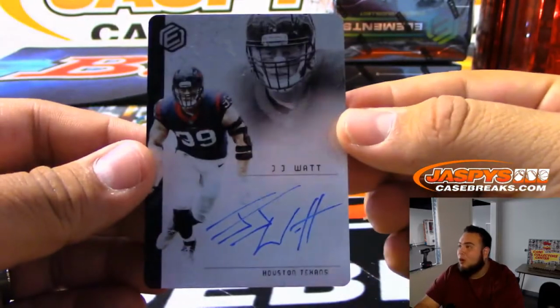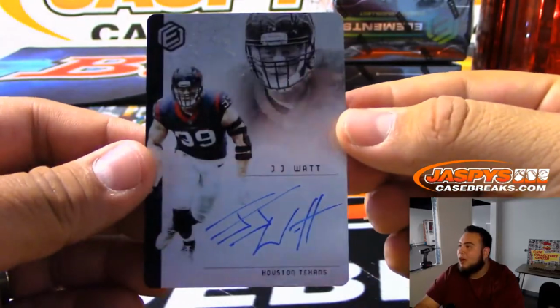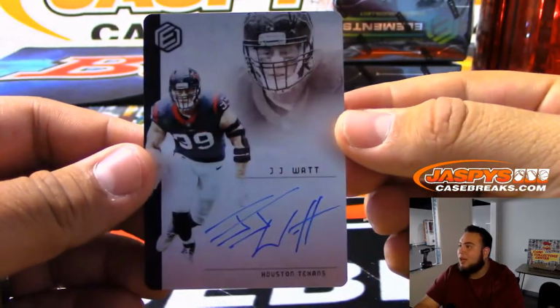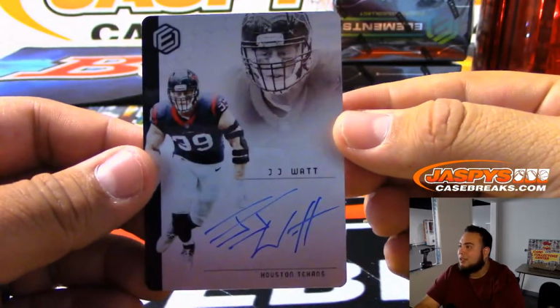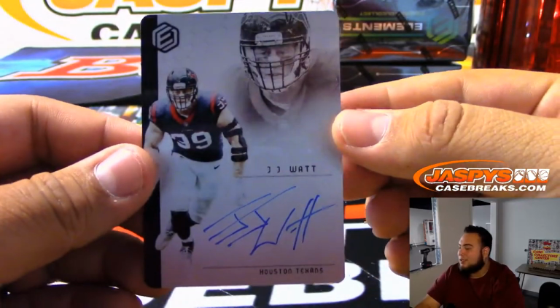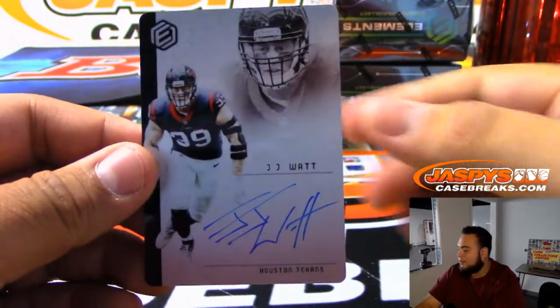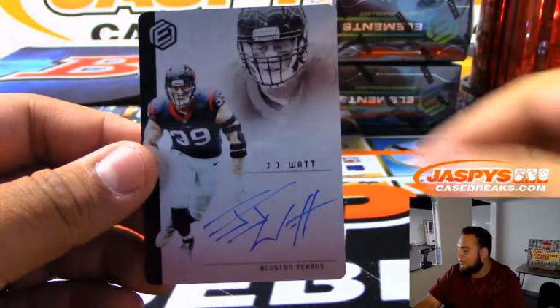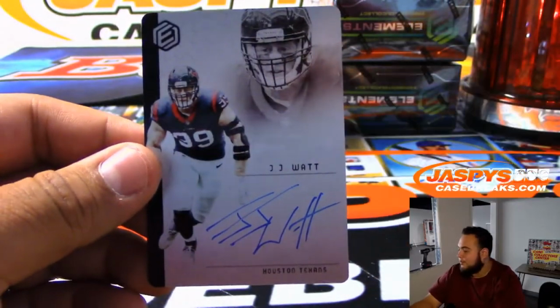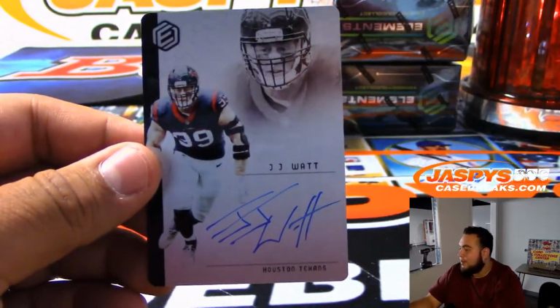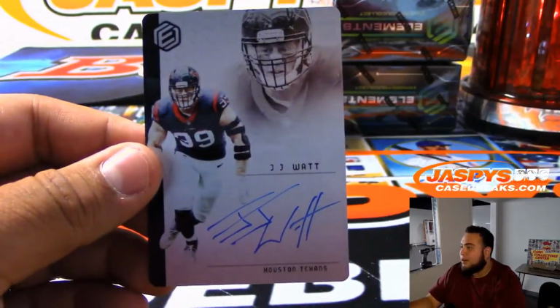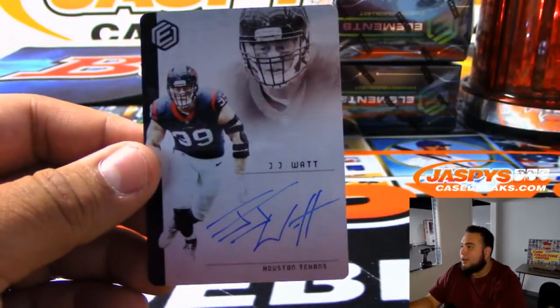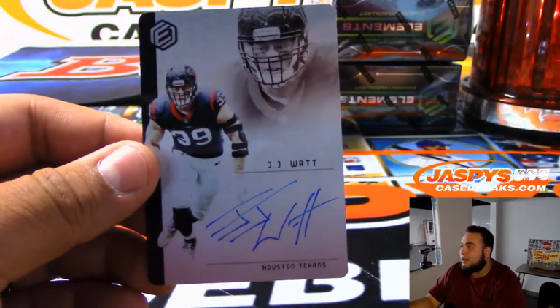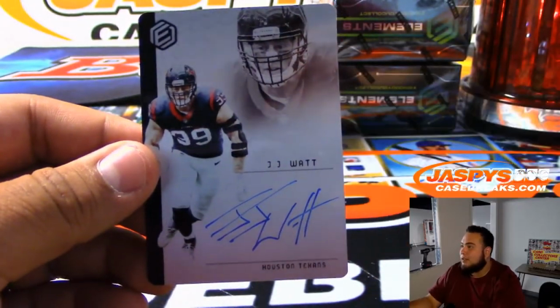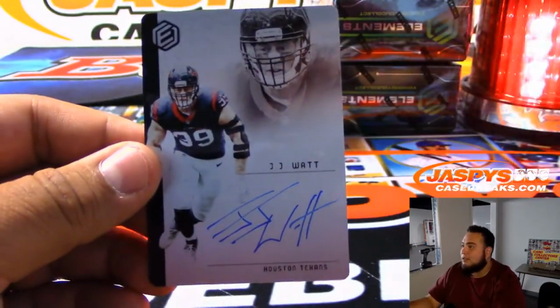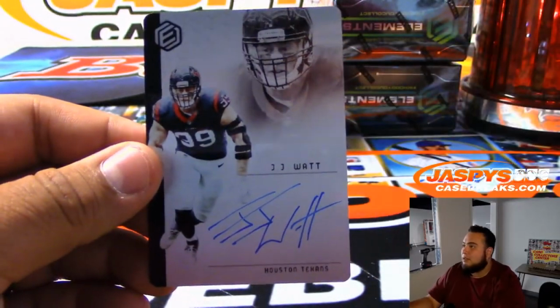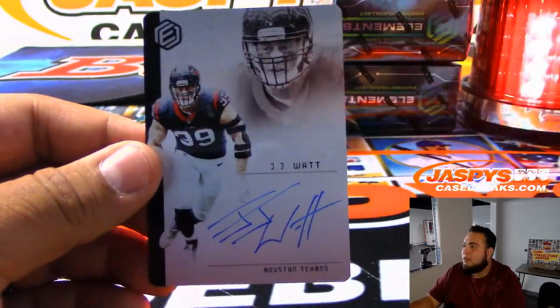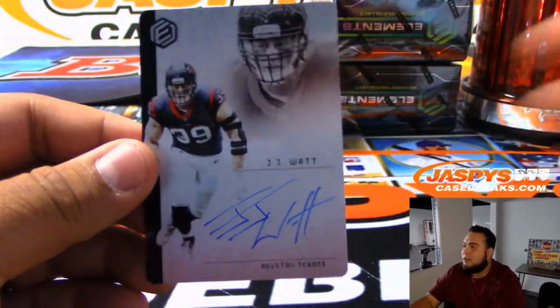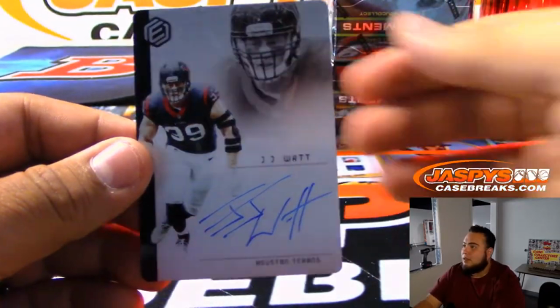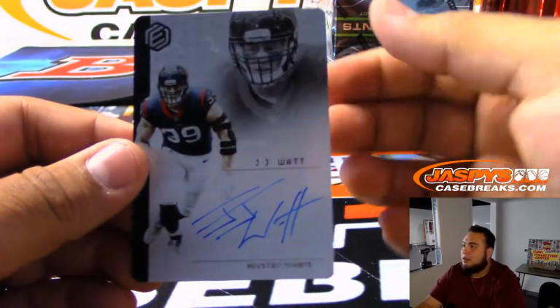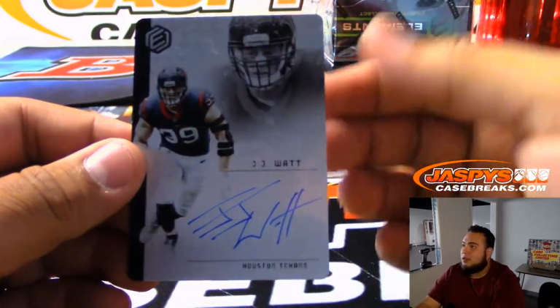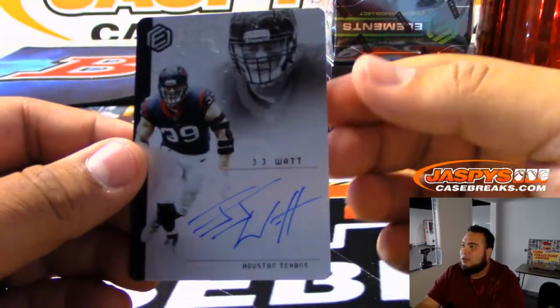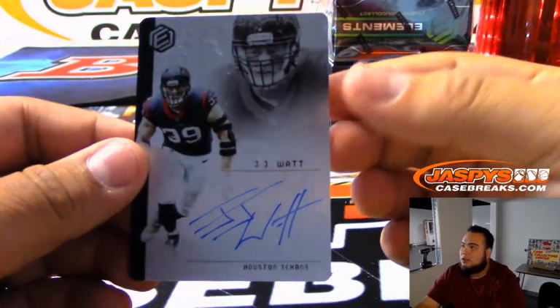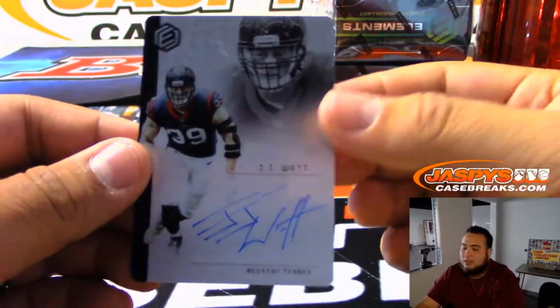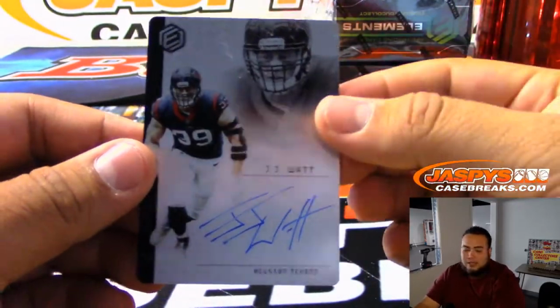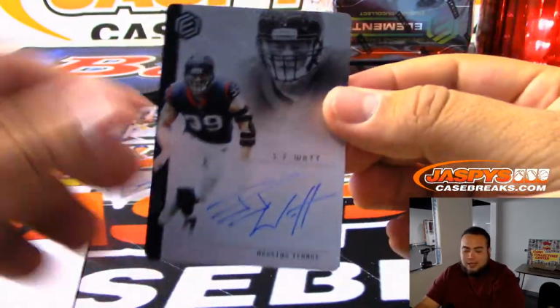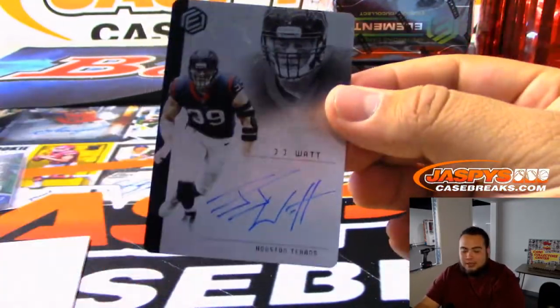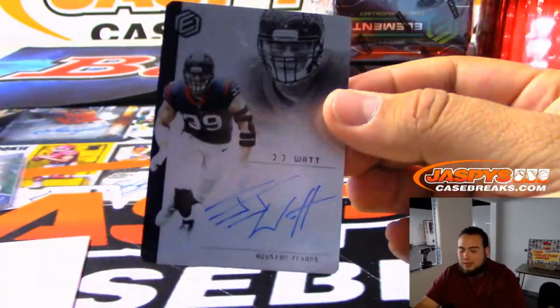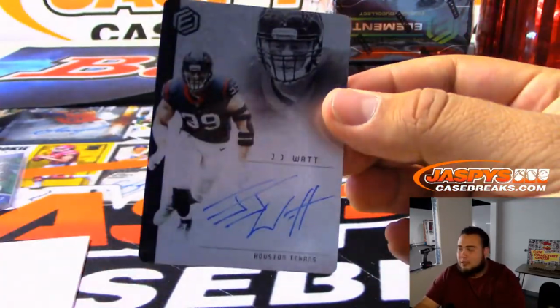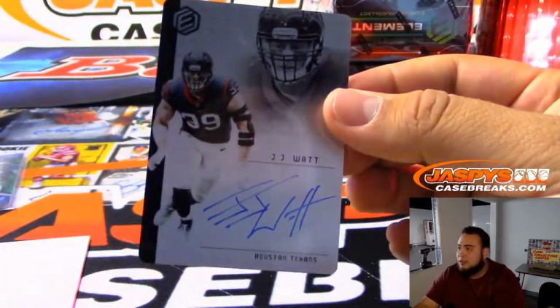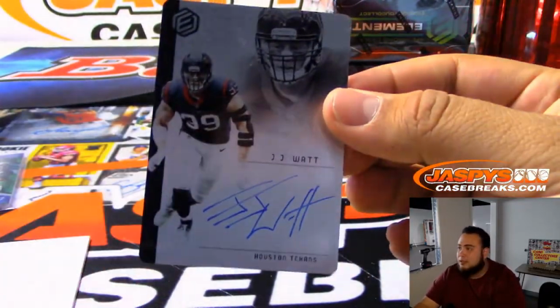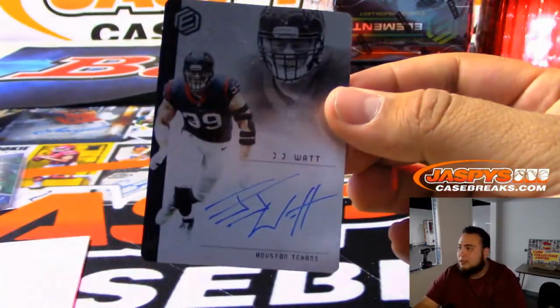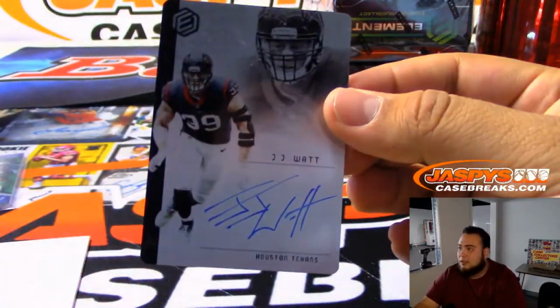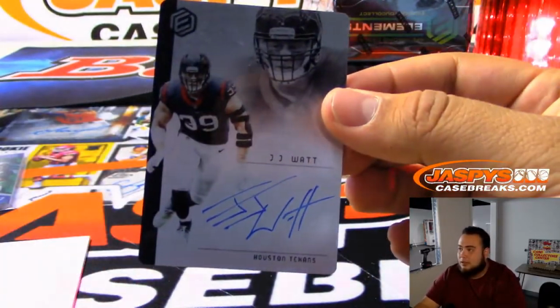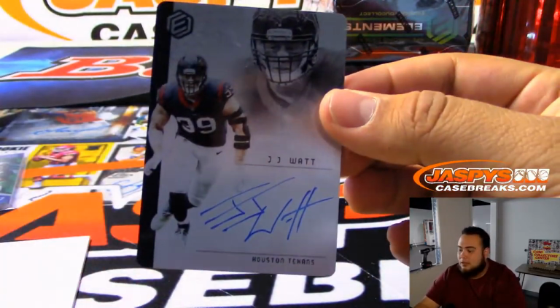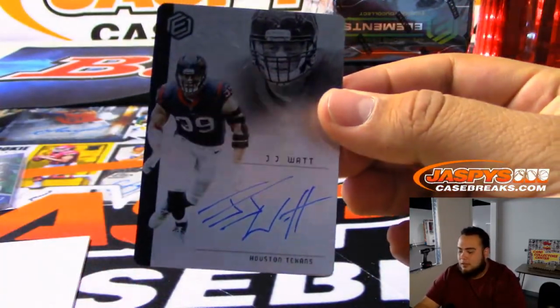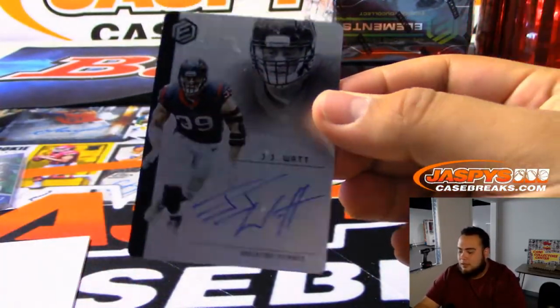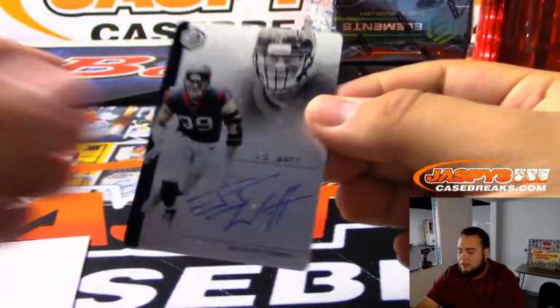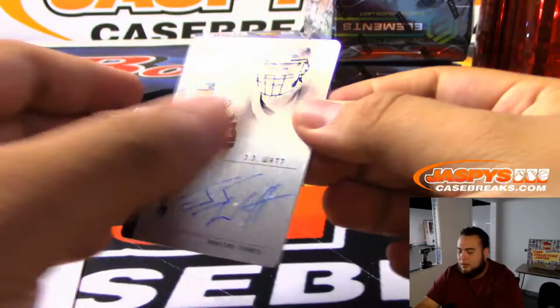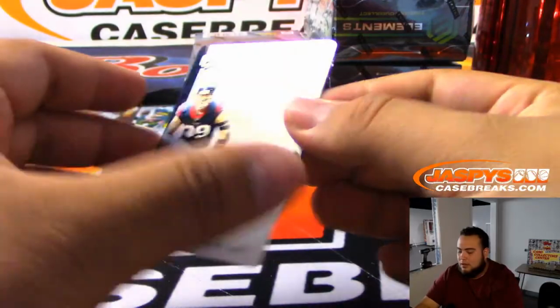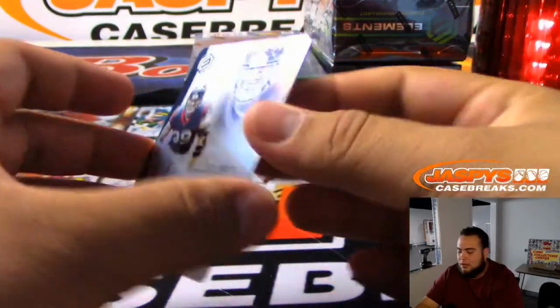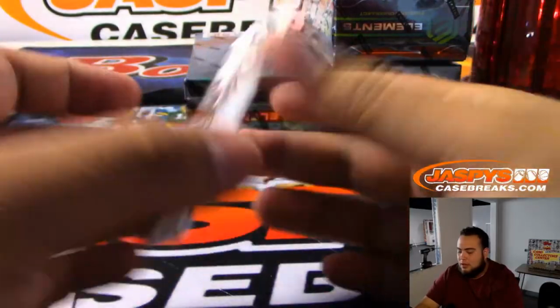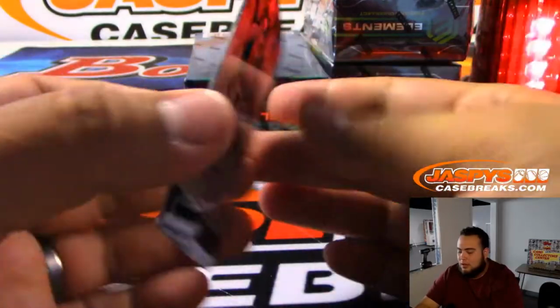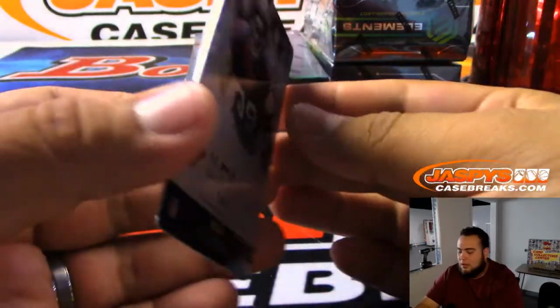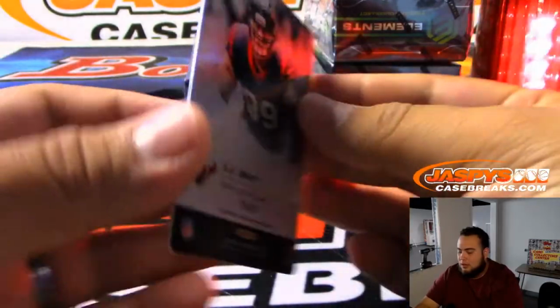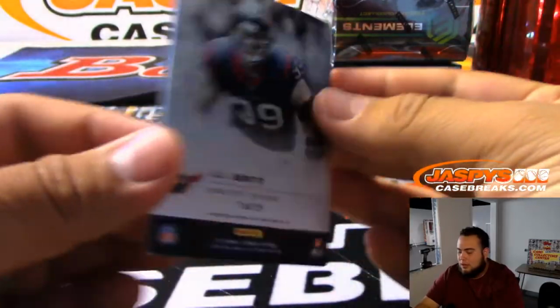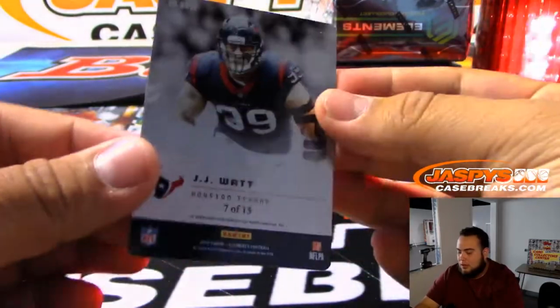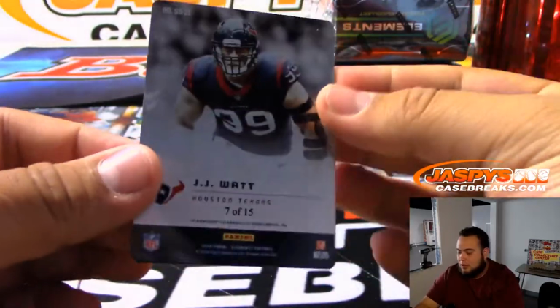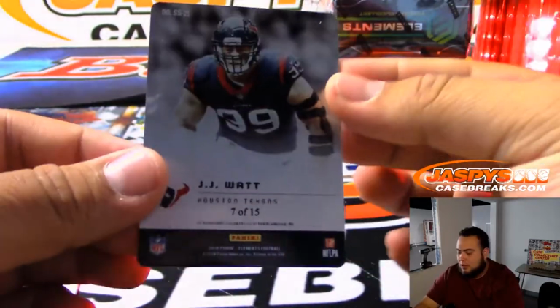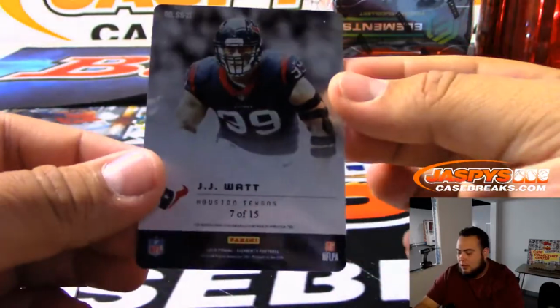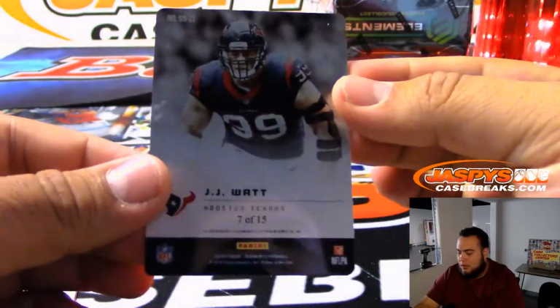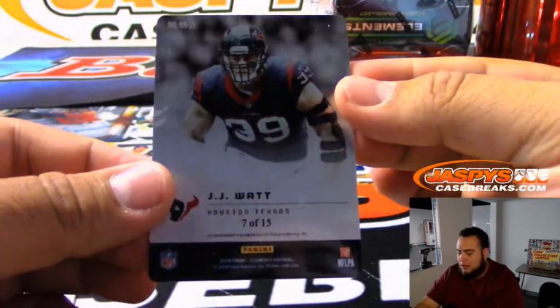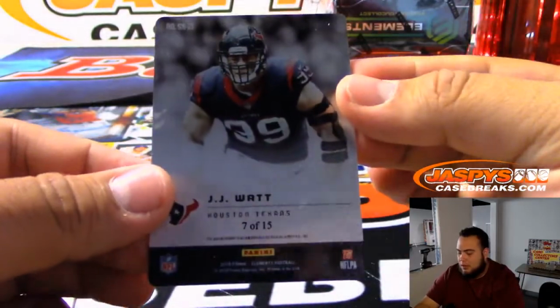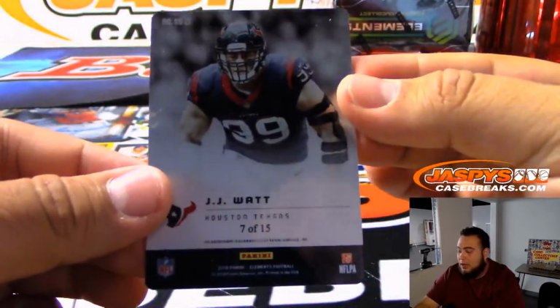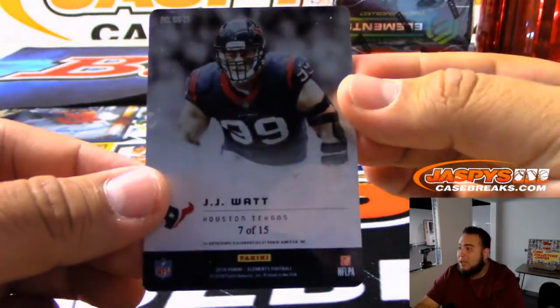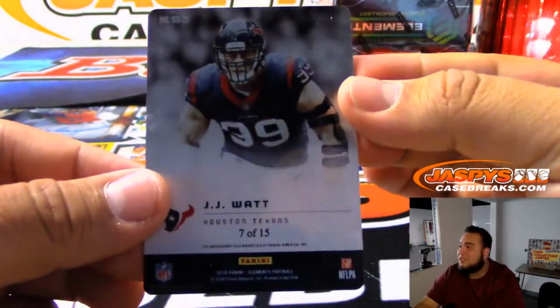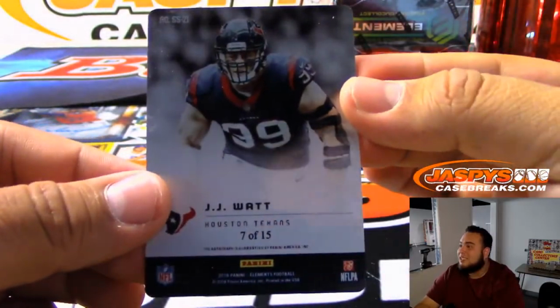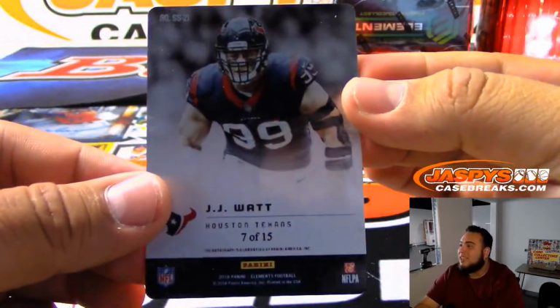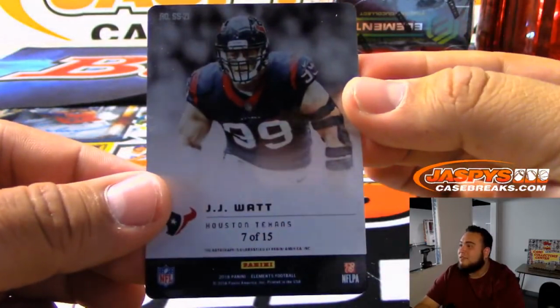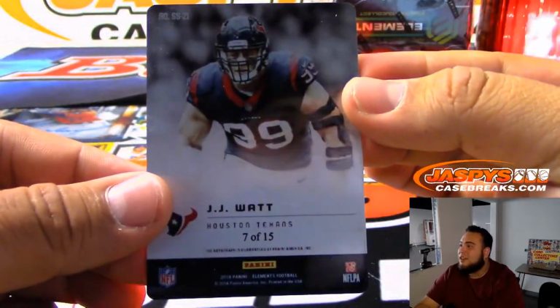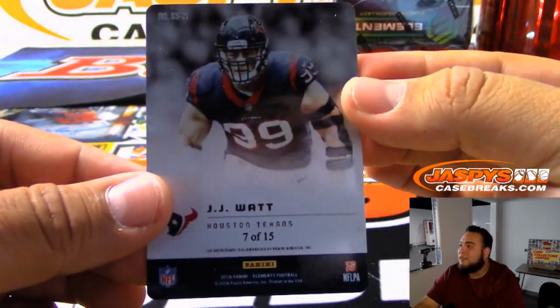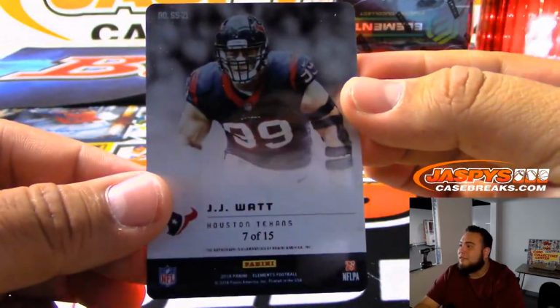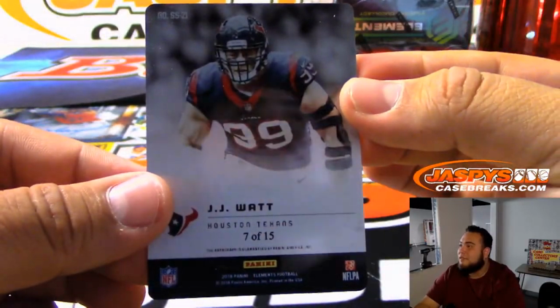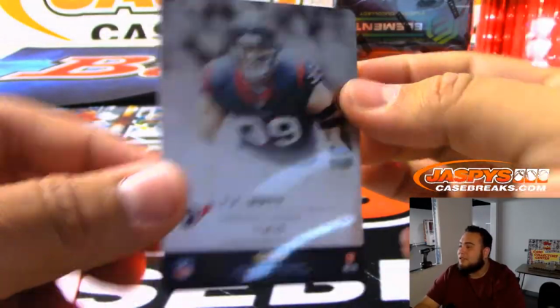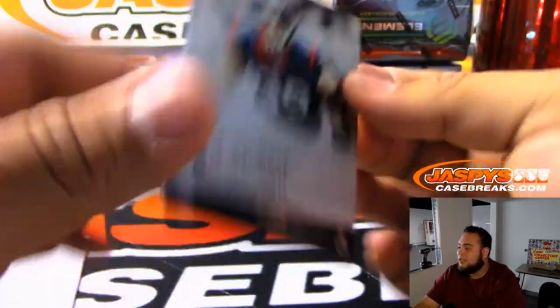I don't see this every too often — Joe Thomas, 16 of 50, autographed for the Cleveland Browns. Josh for the Browns. And the last hit of this box is a little J.J. Watt — very nice, Houston, Texas — 7 of 15.